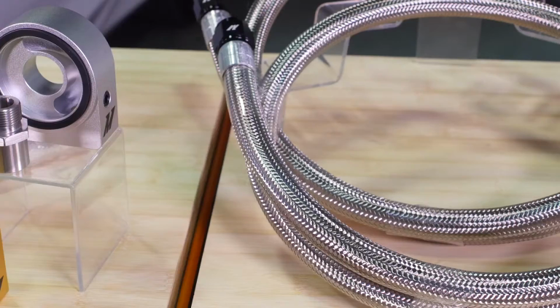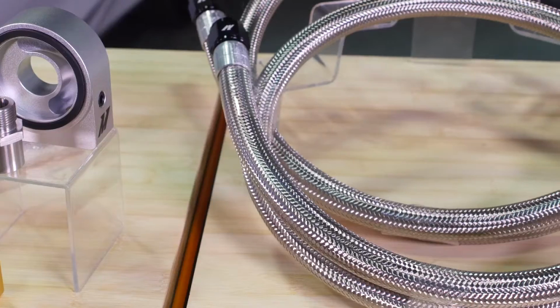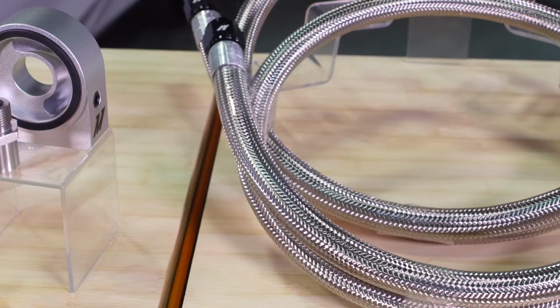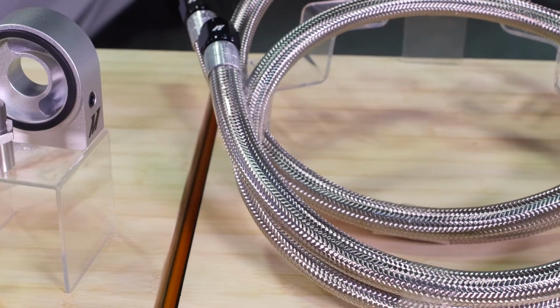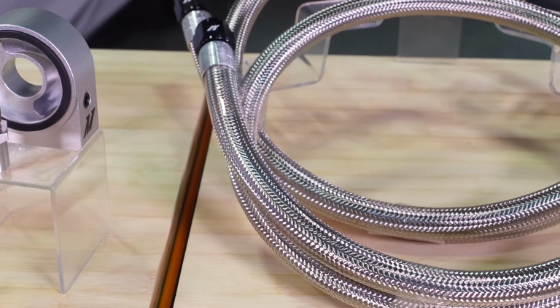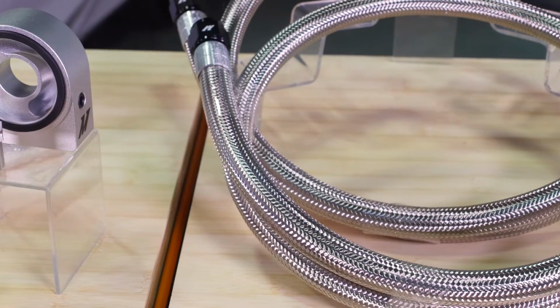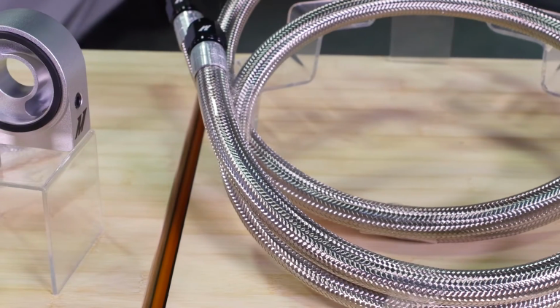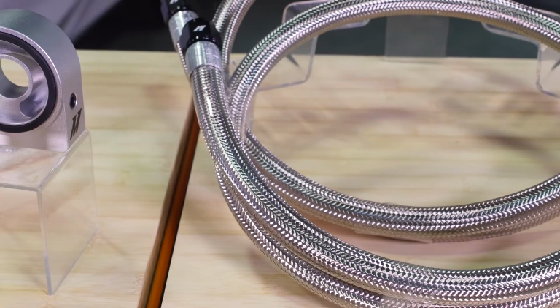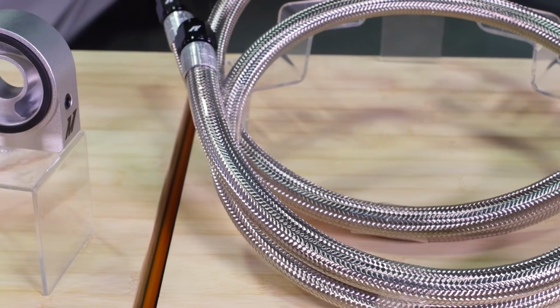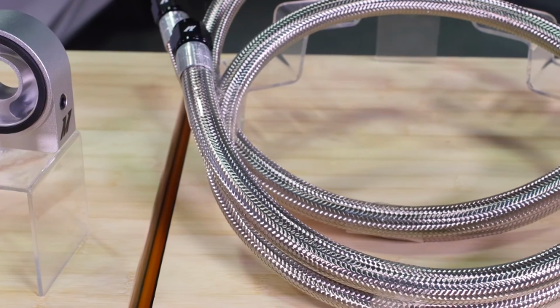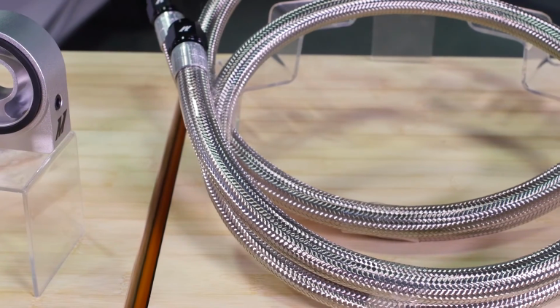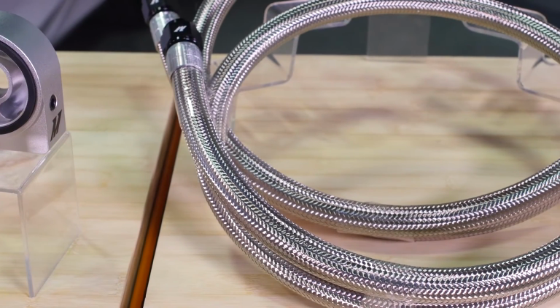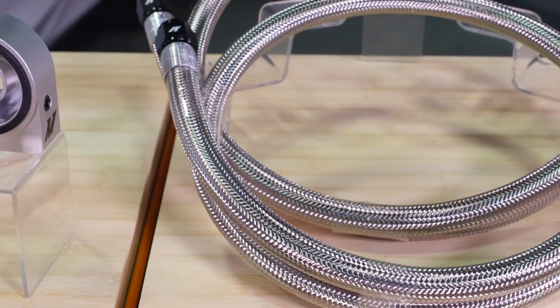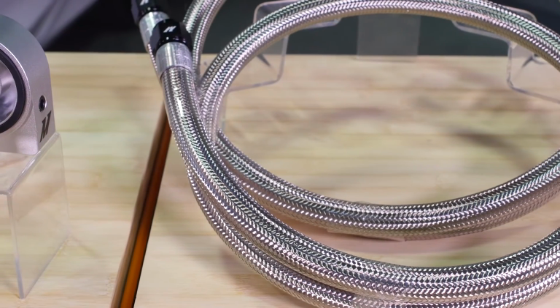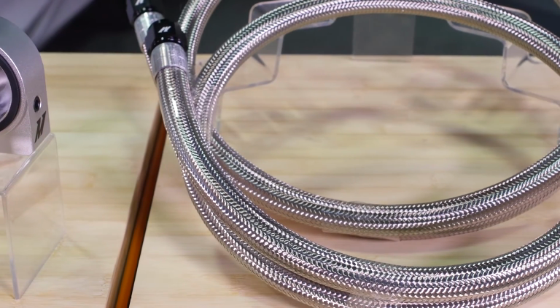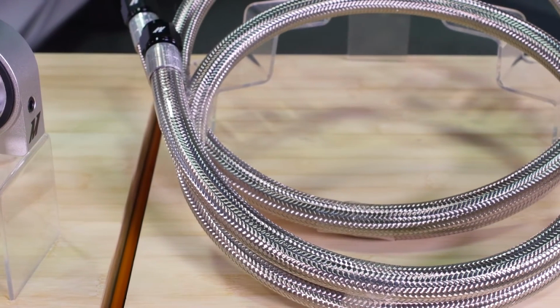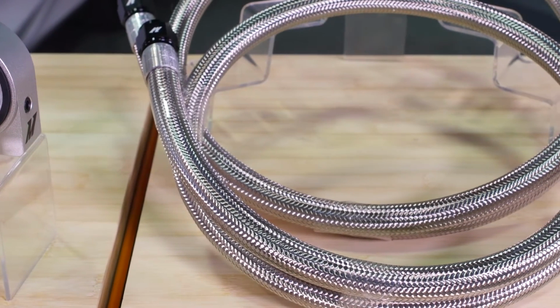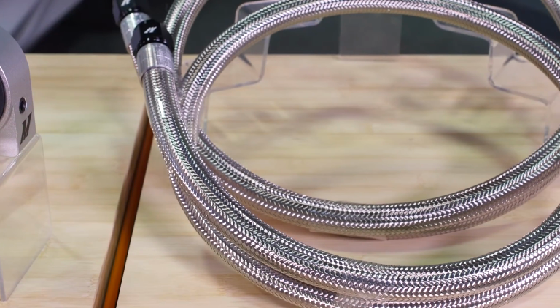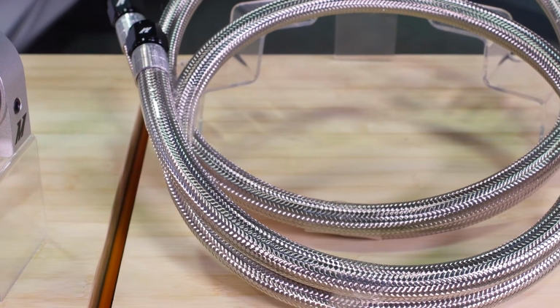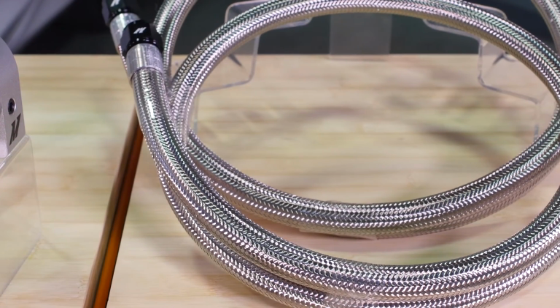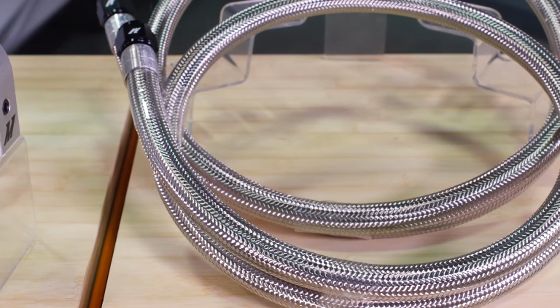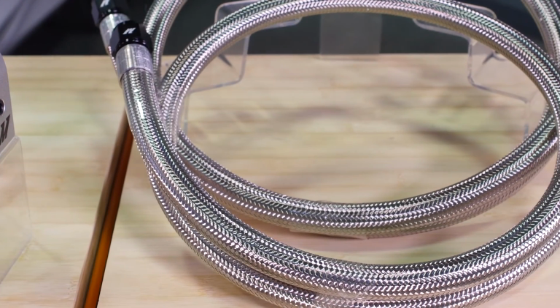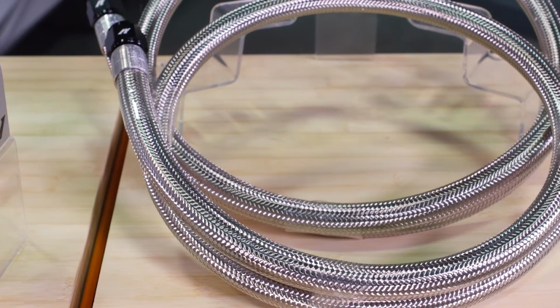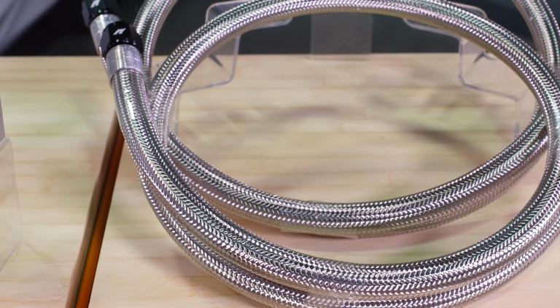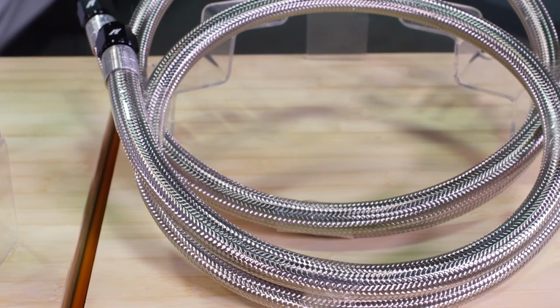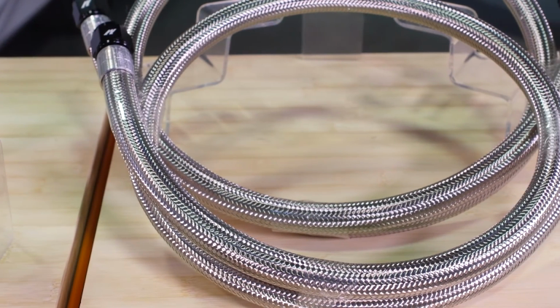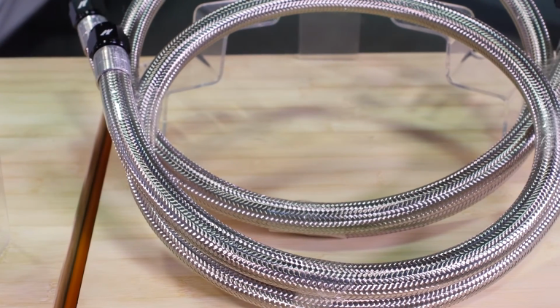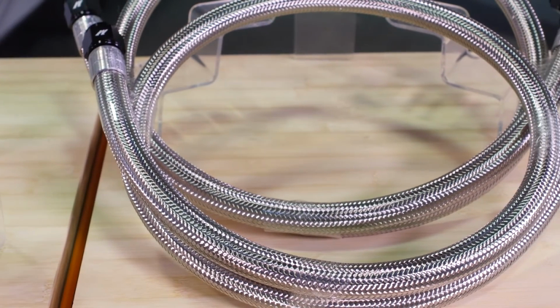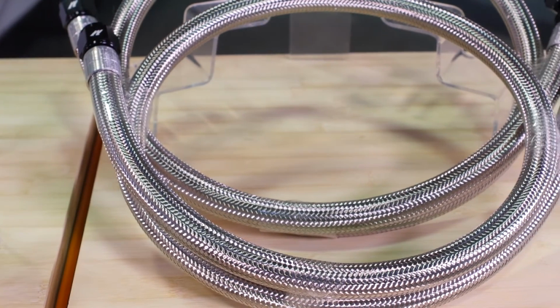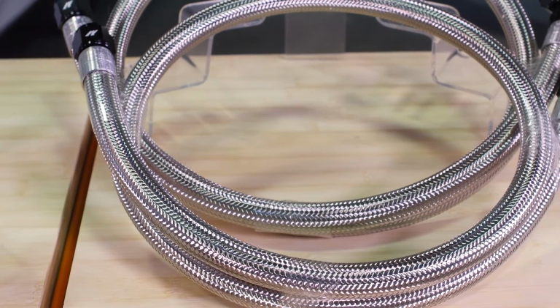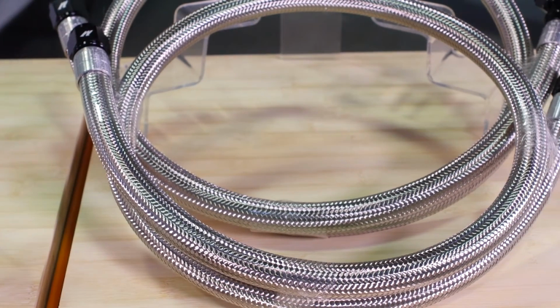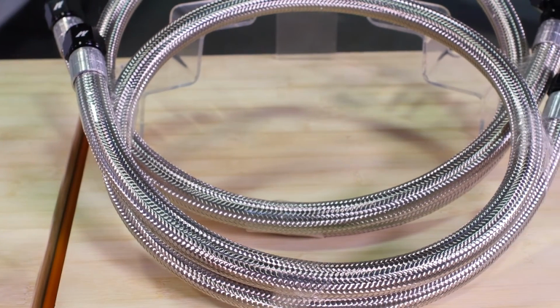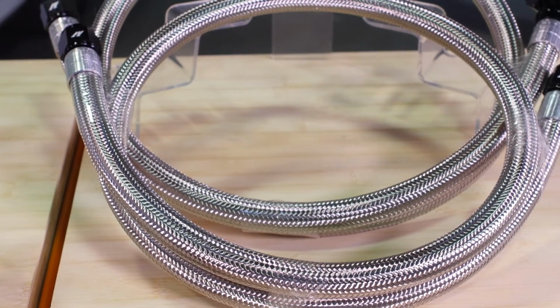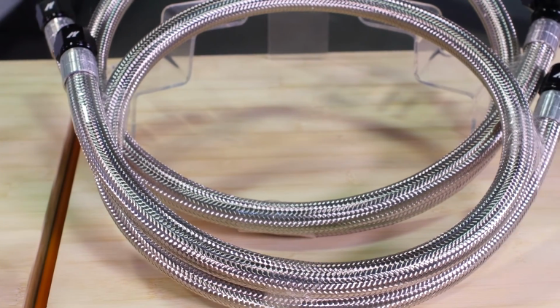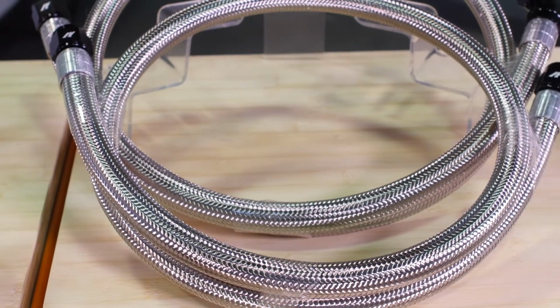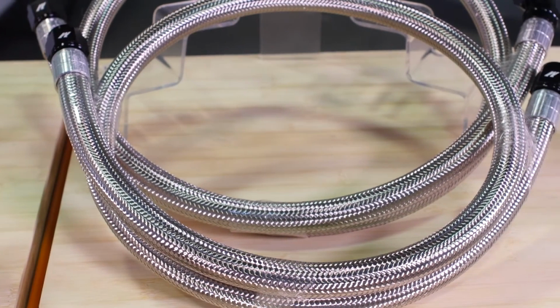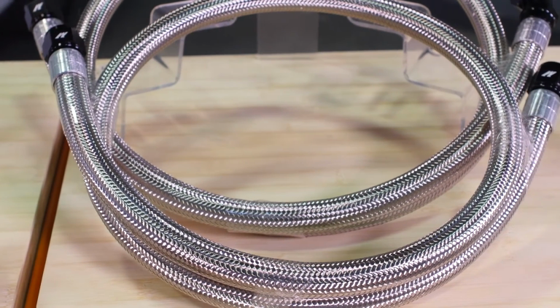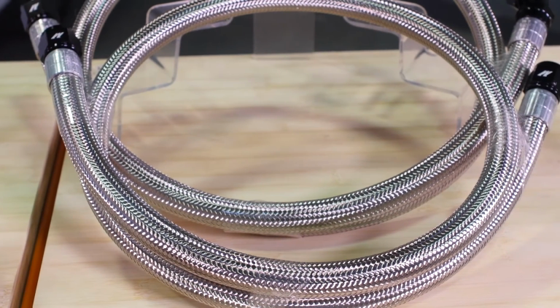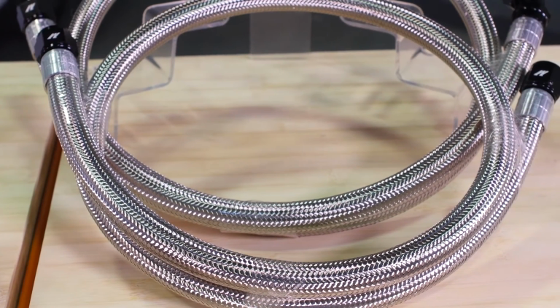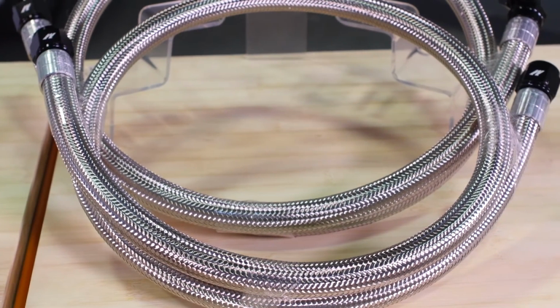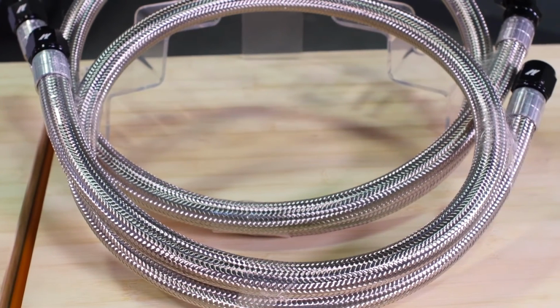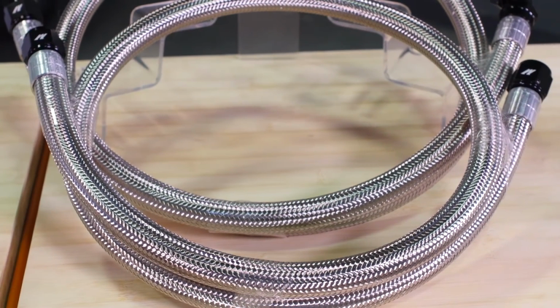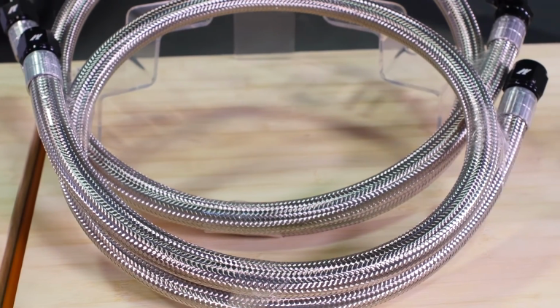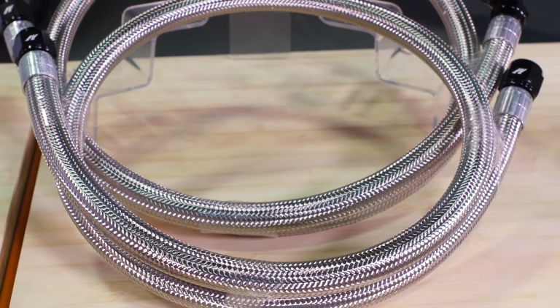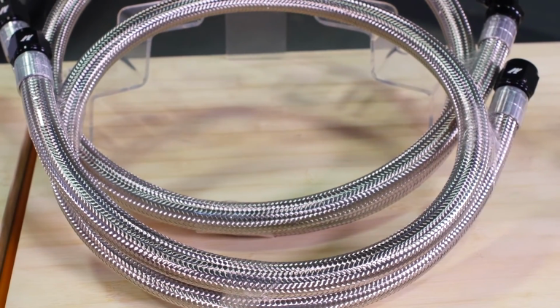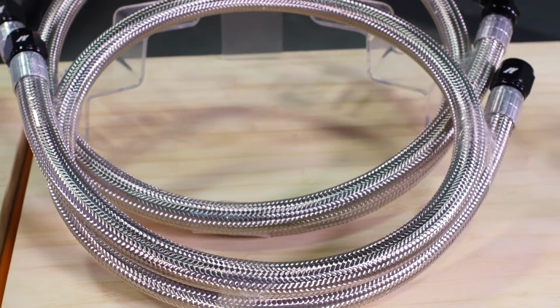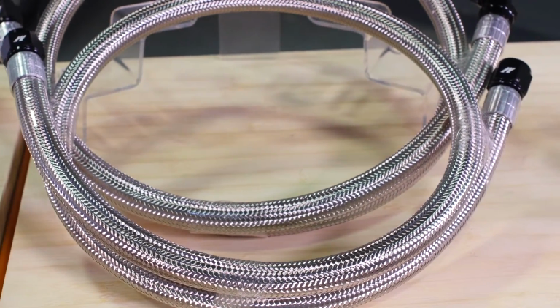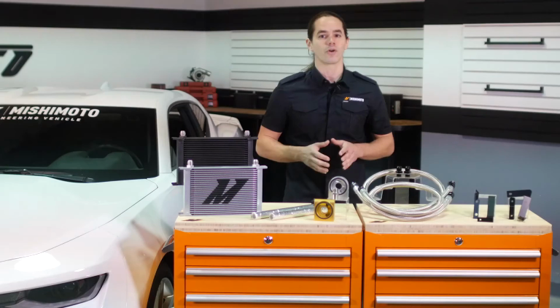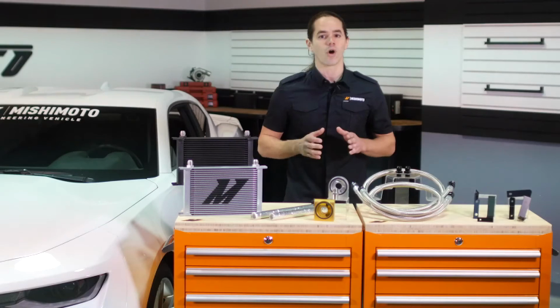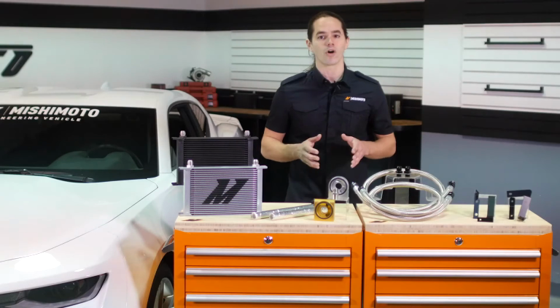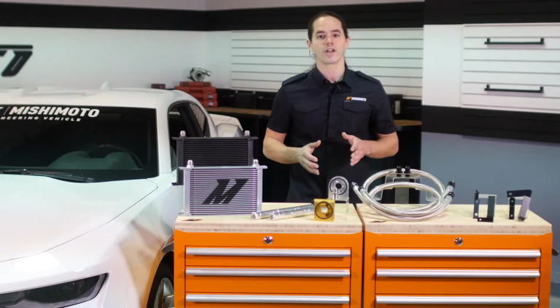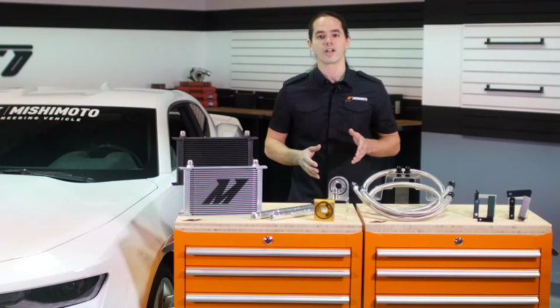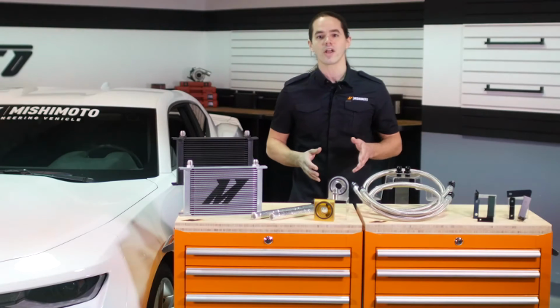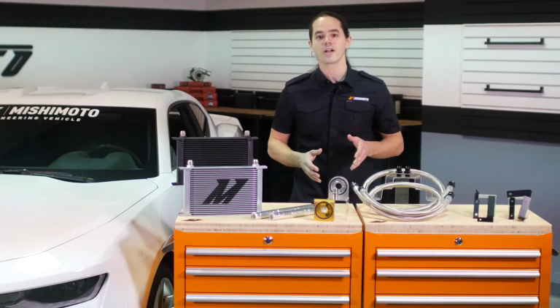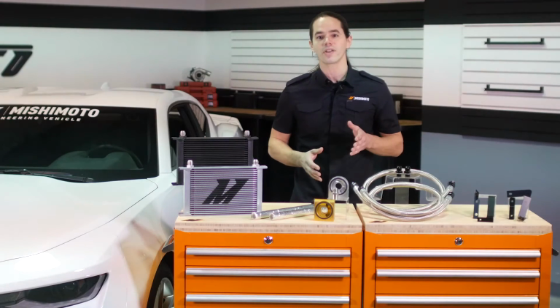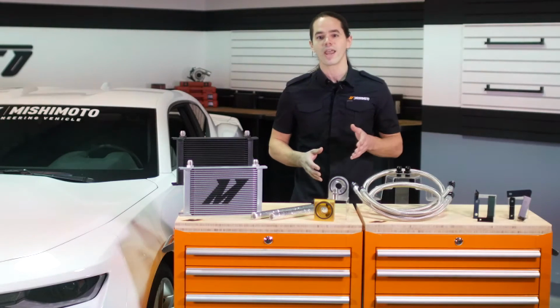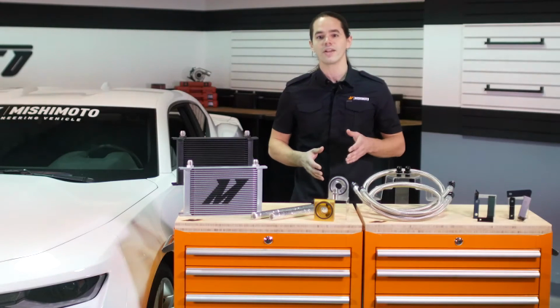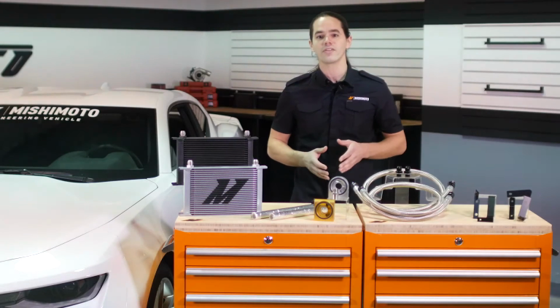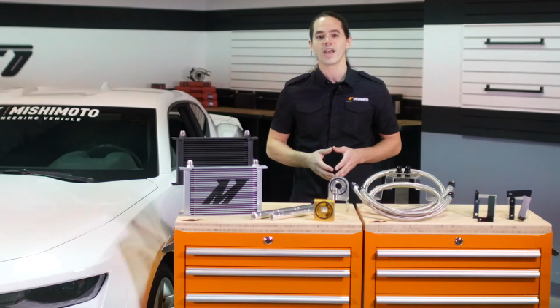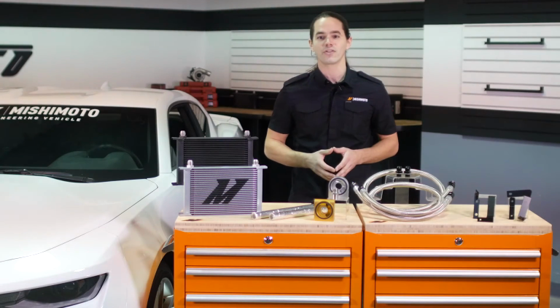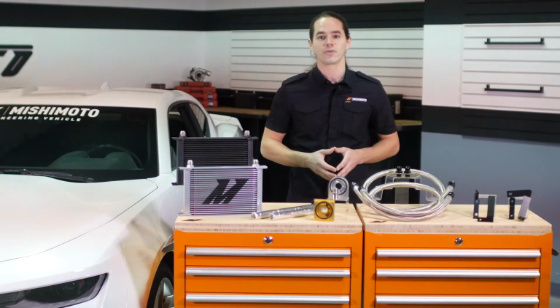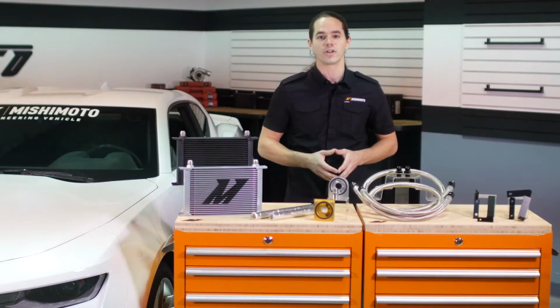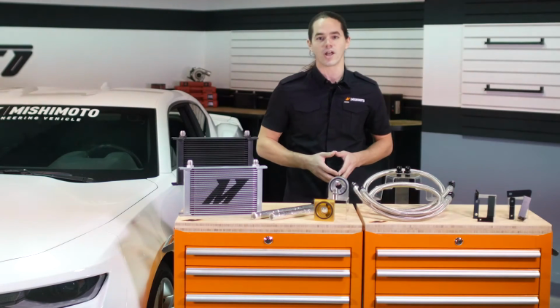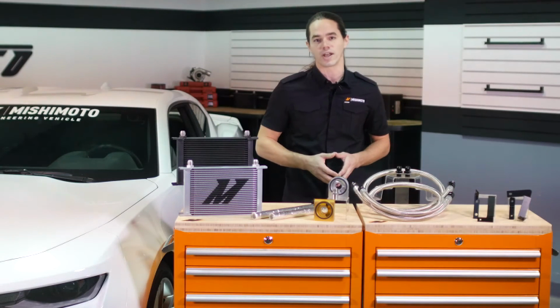Our prefabricated stainless steel braided oil lines ensure perfect fitment because the durable AN fittings are already clocked and attached to the lines.